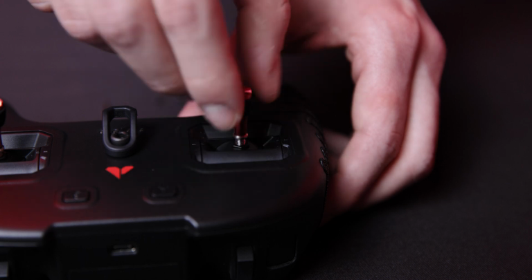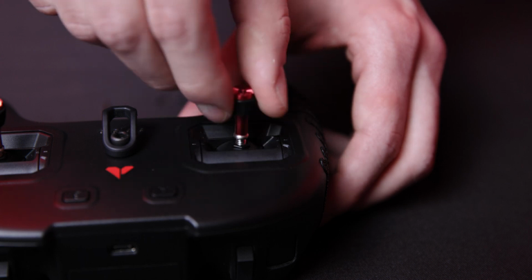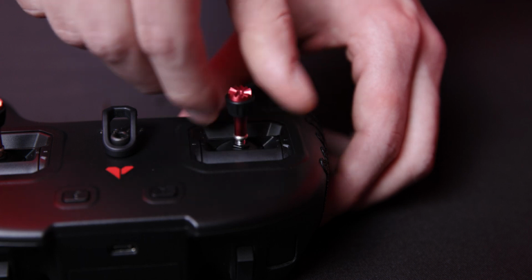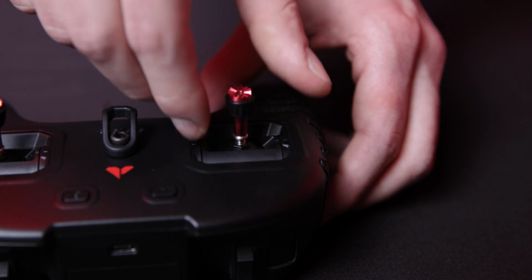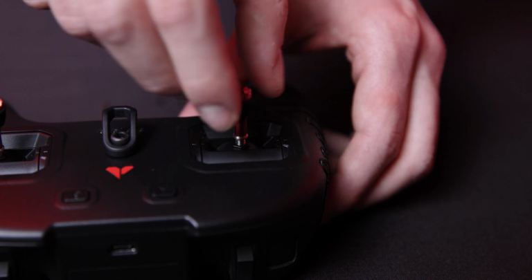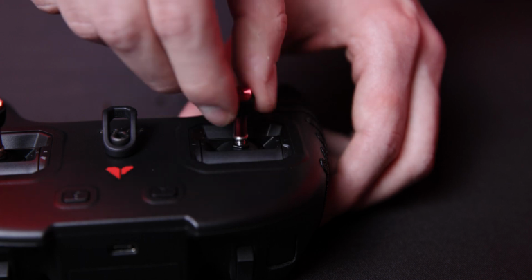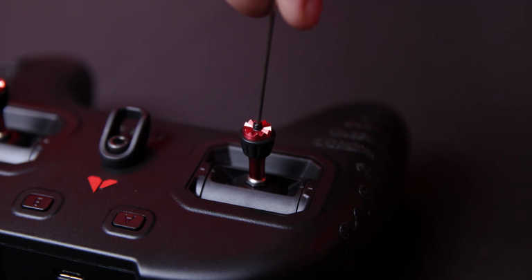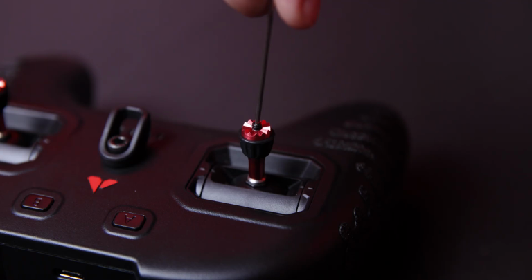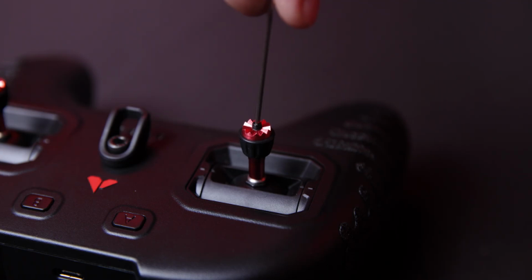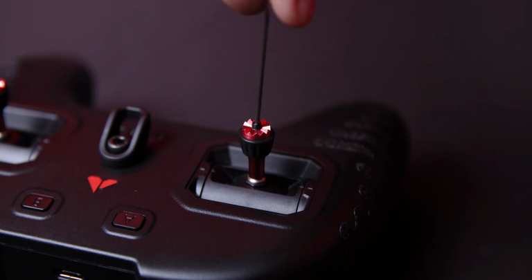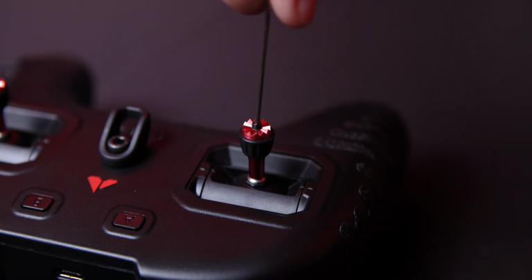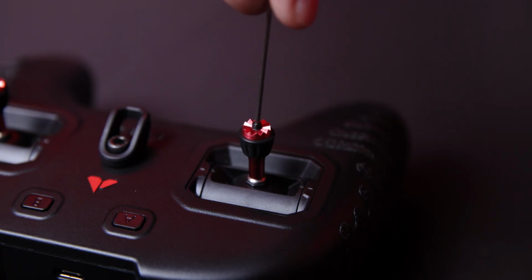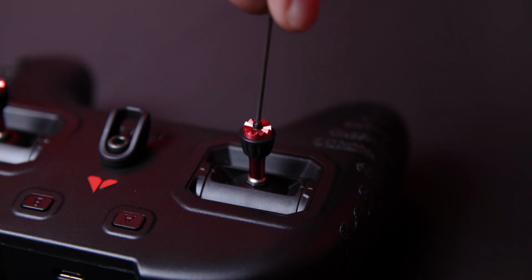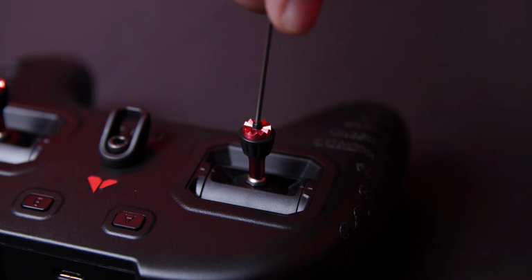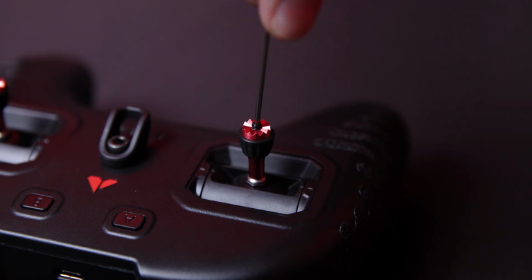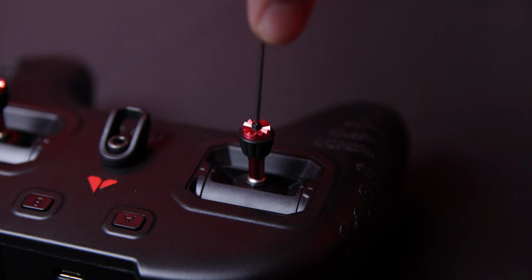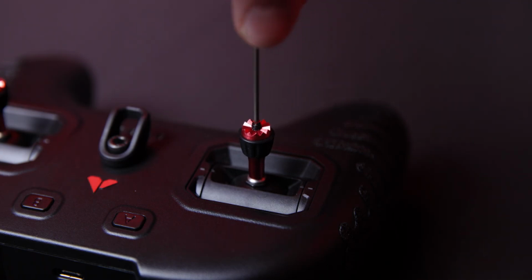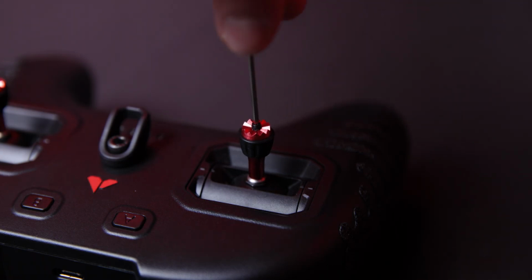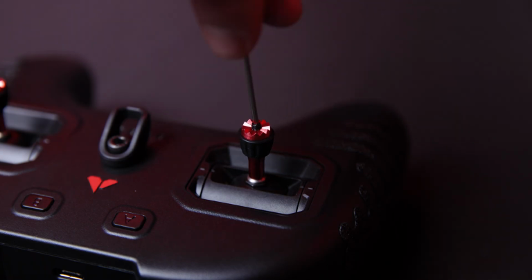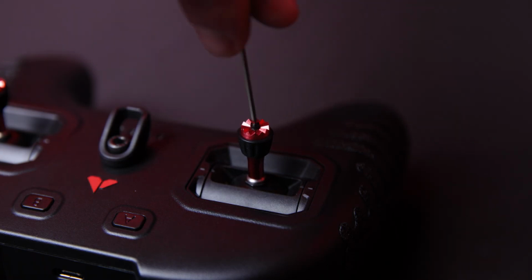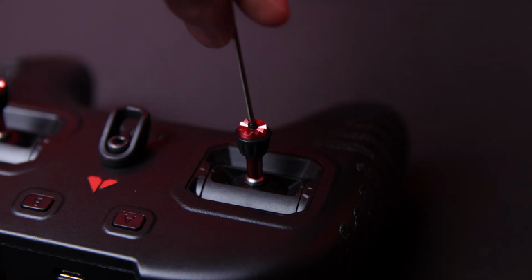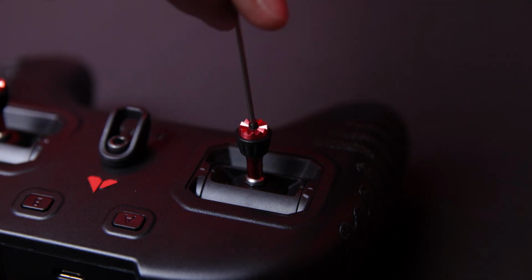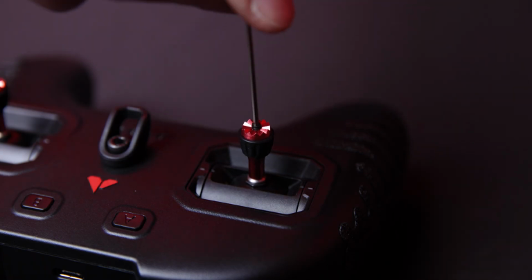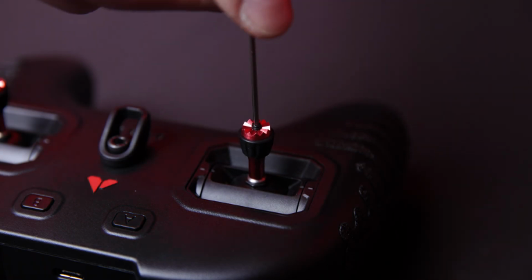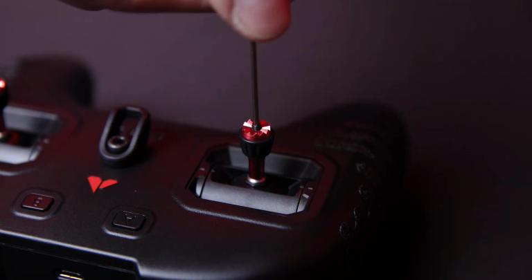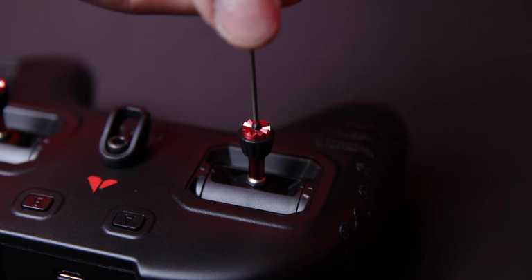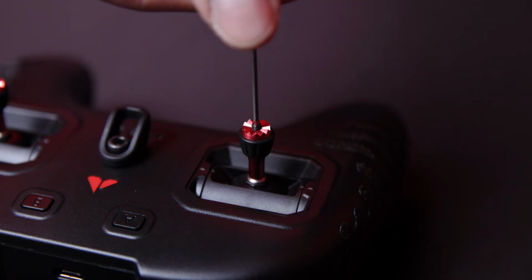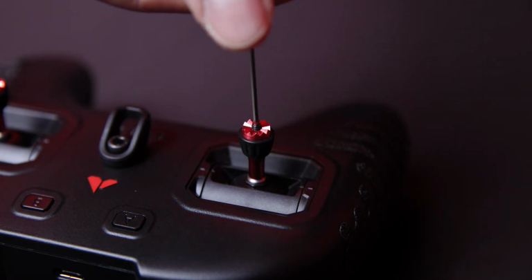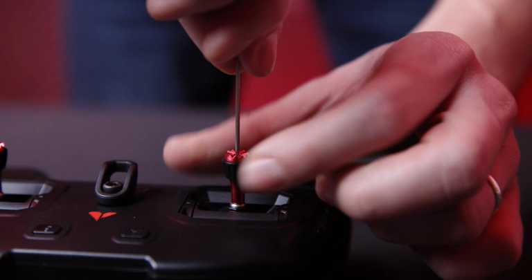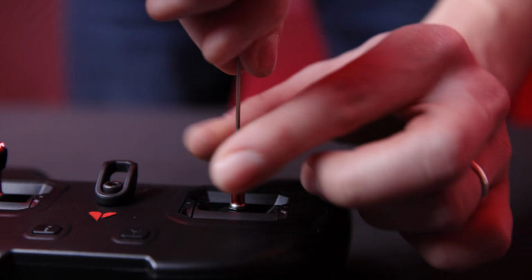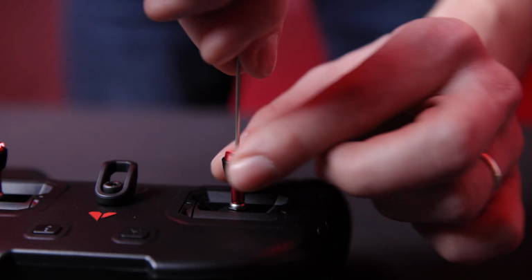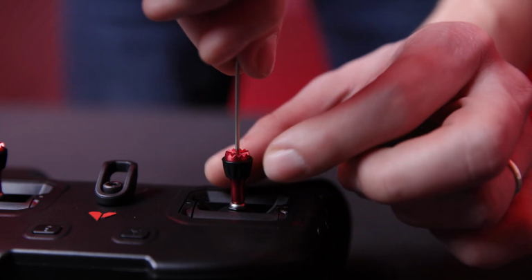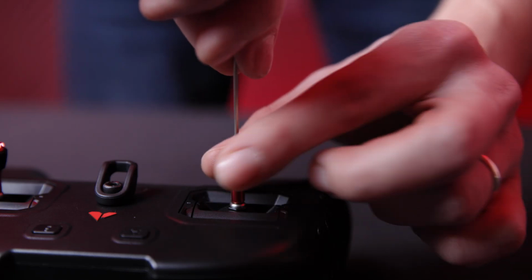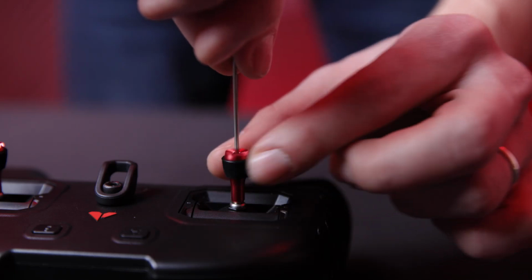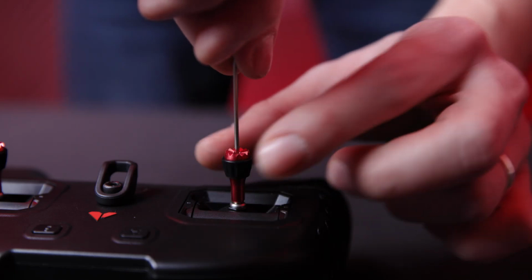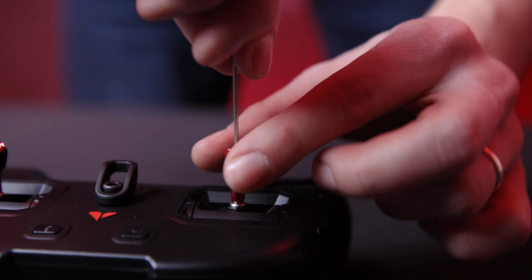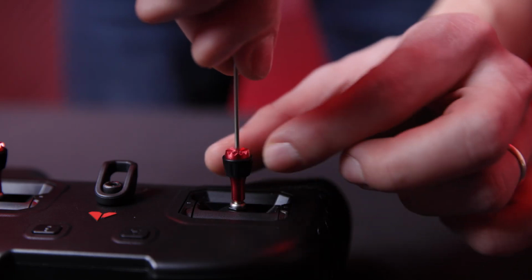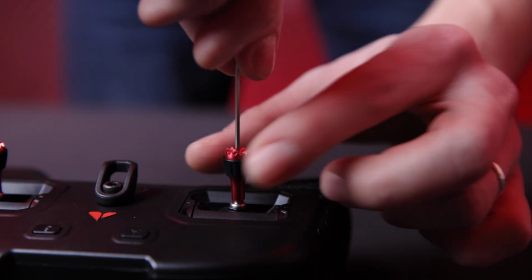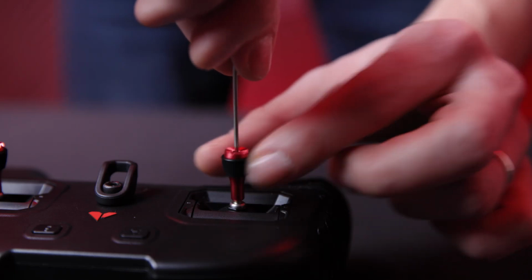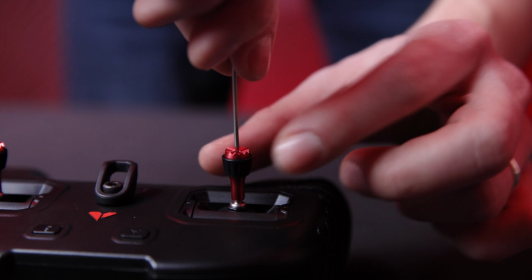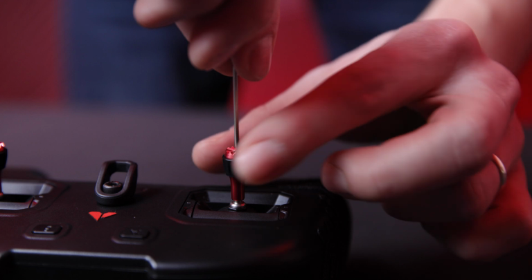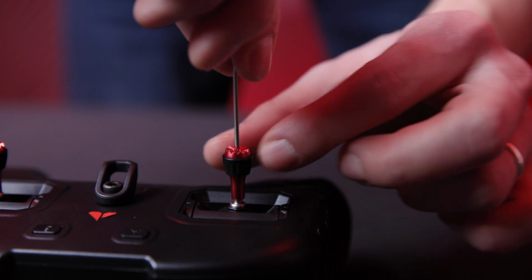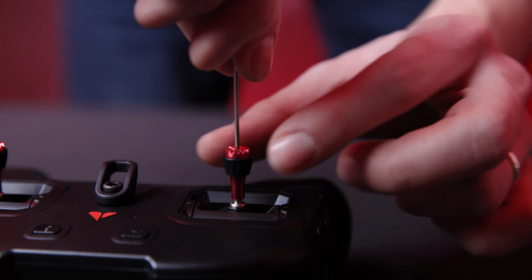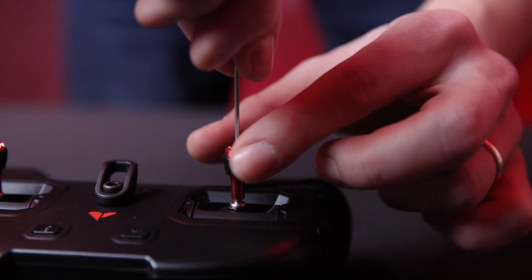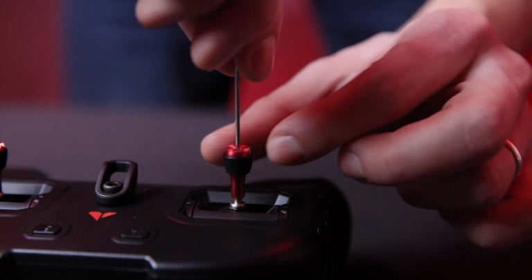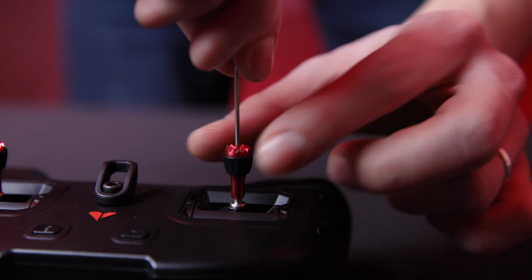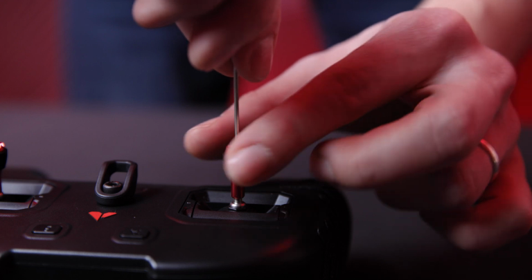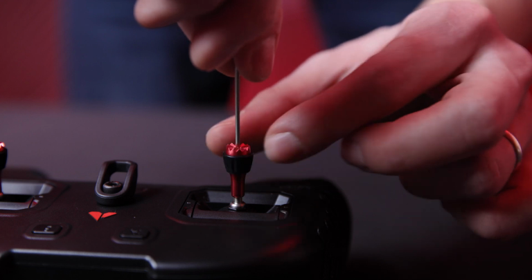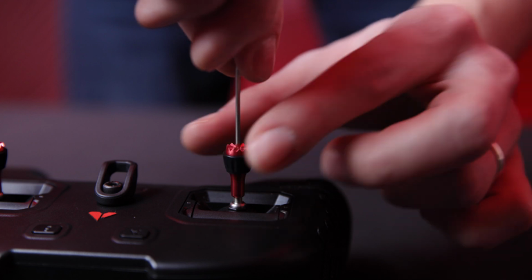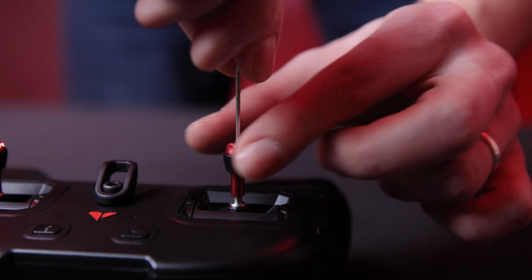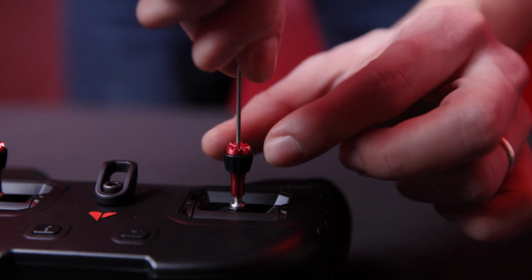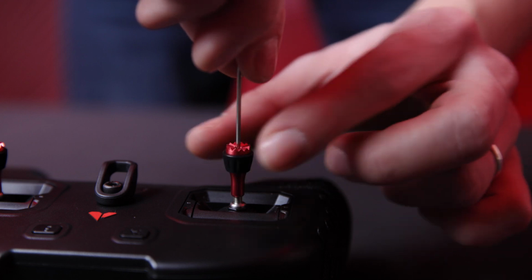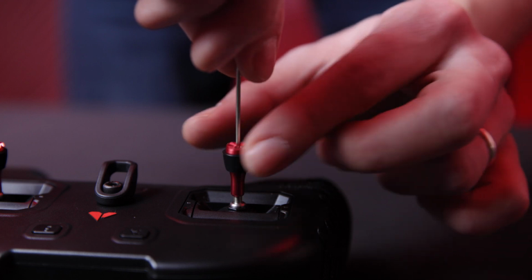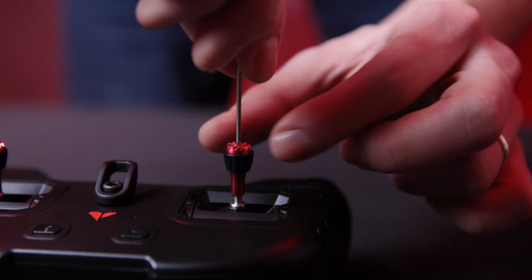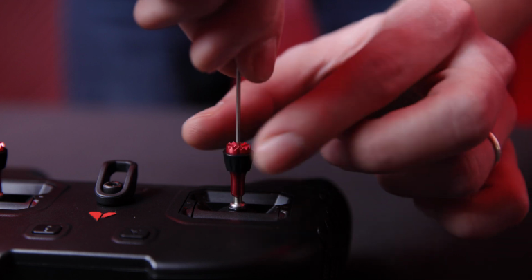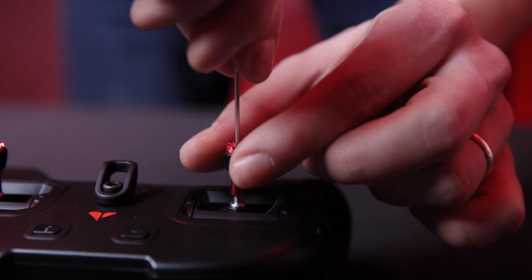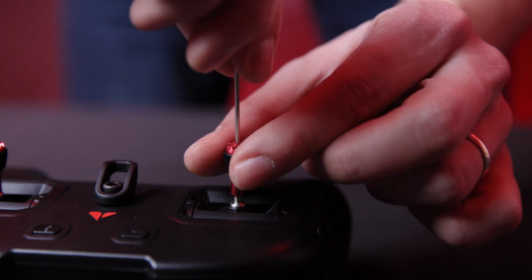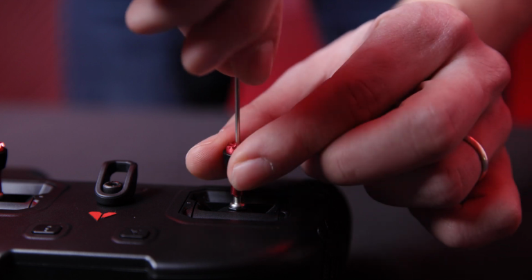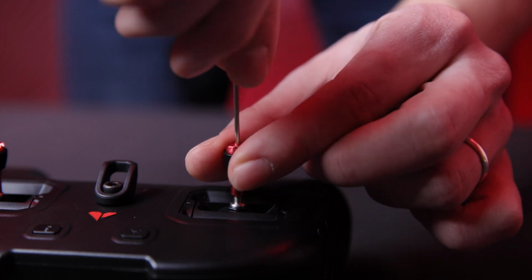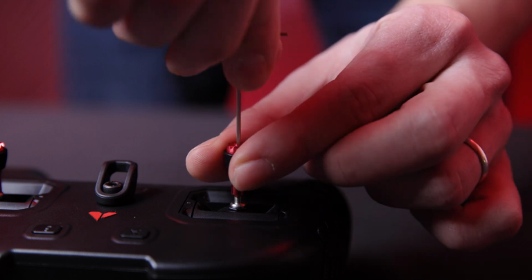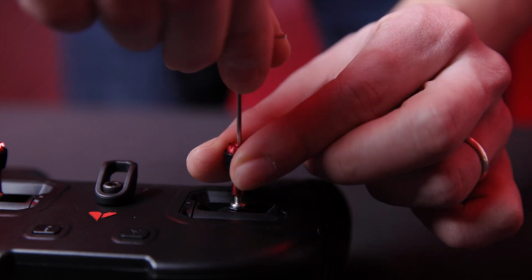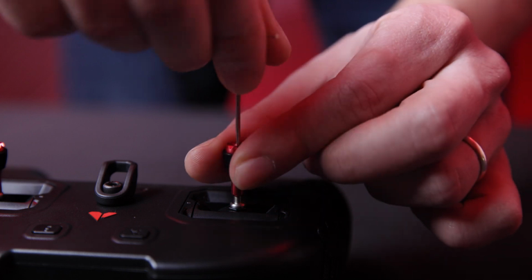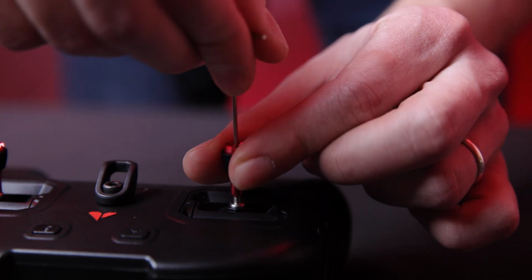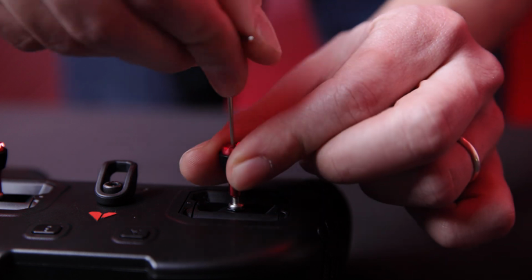You can also loosen the little black screw in the middle in order to set your preferred gimbal length, then screw it back to lock it in place.